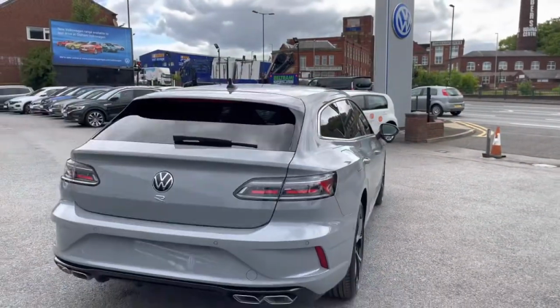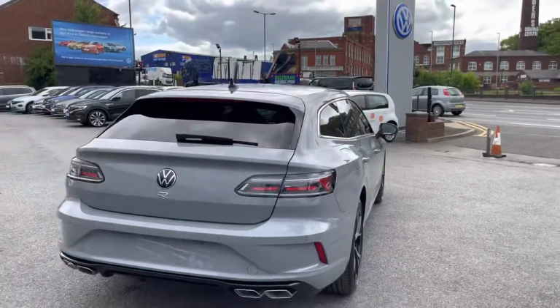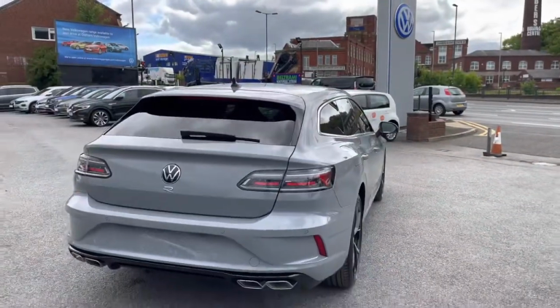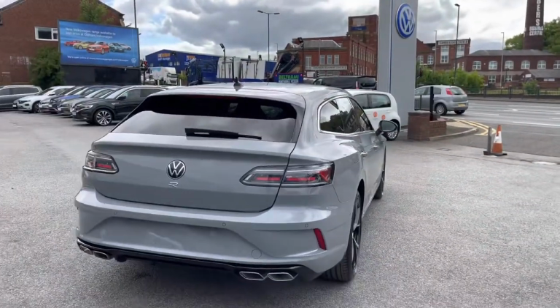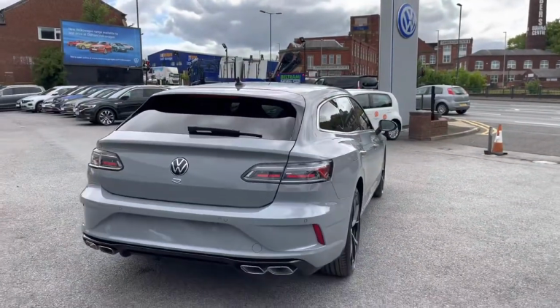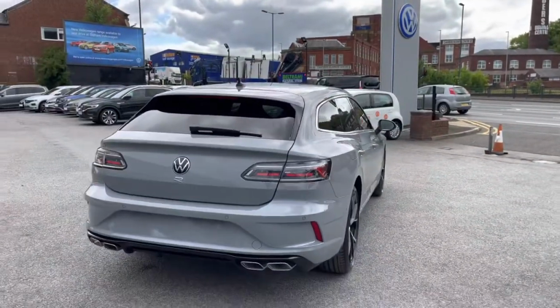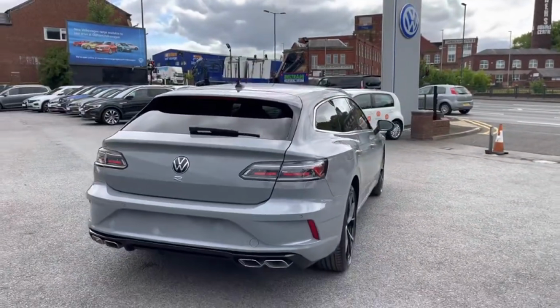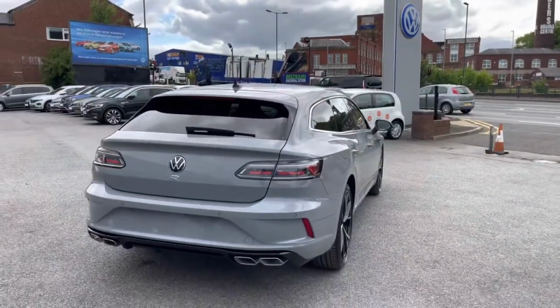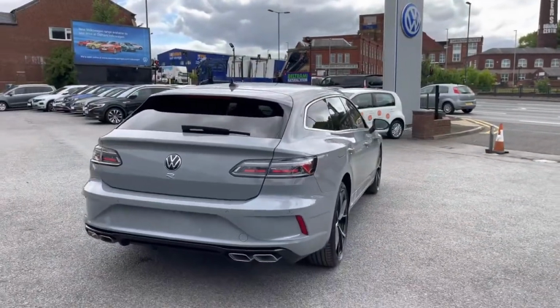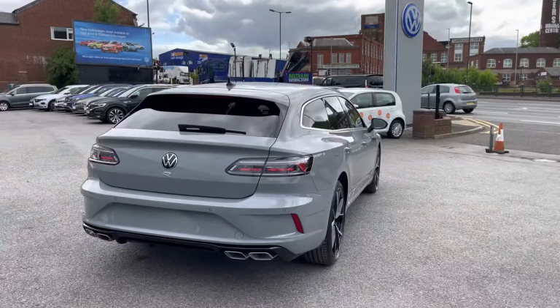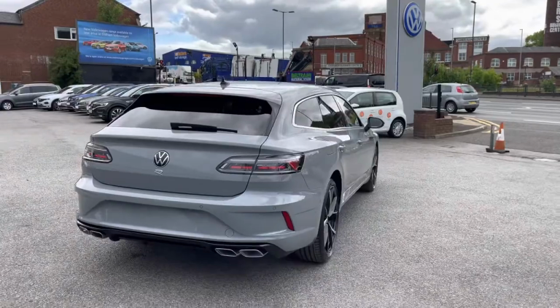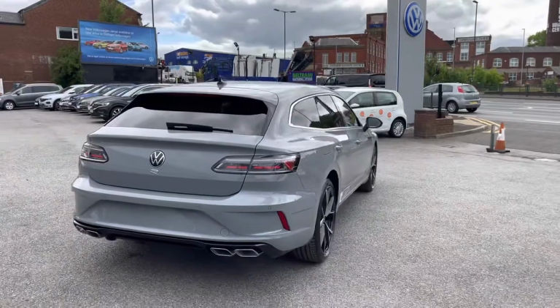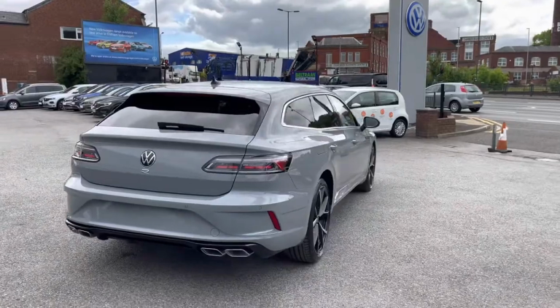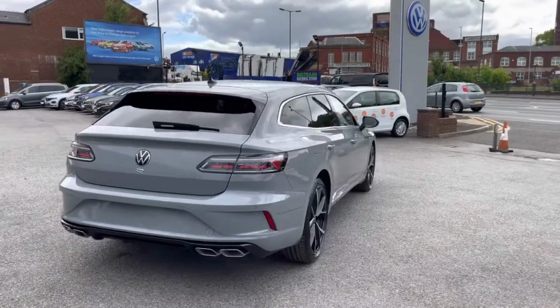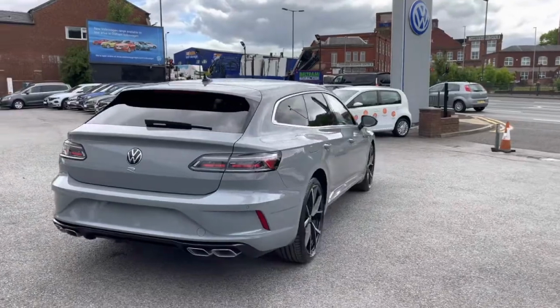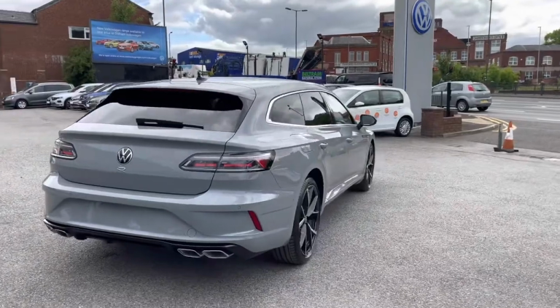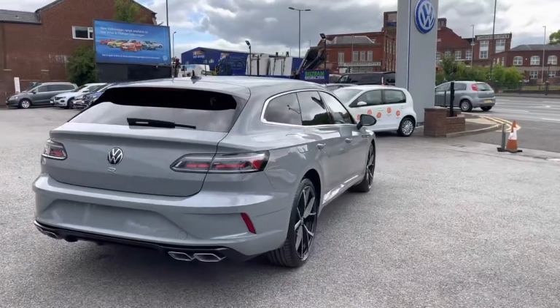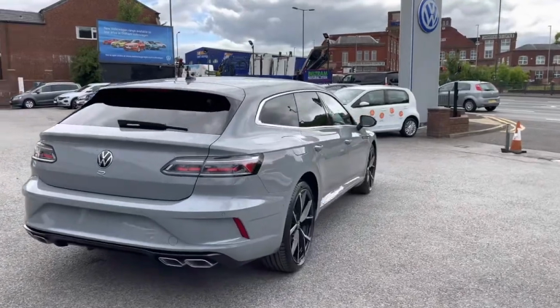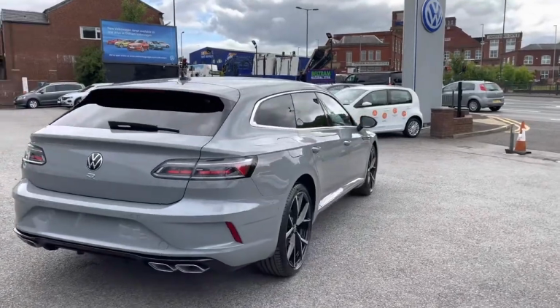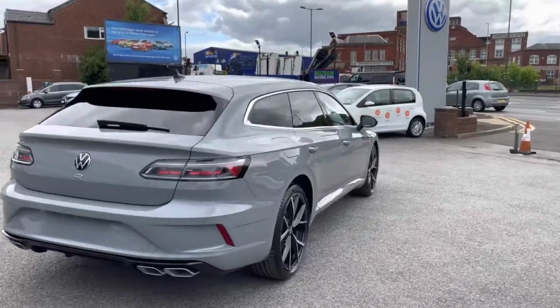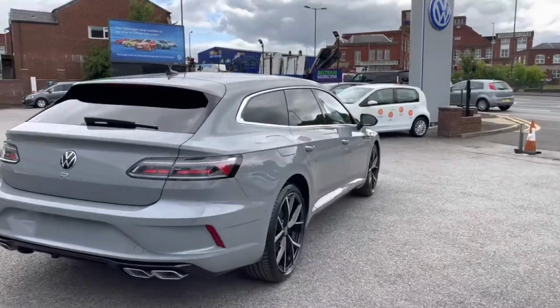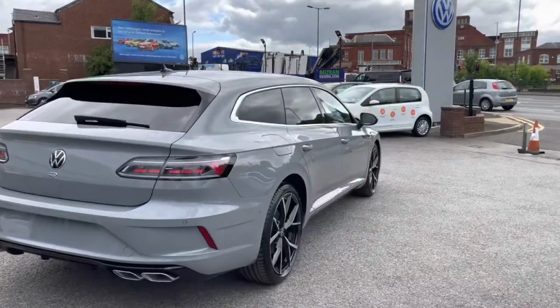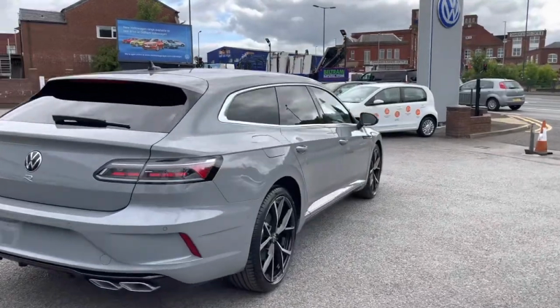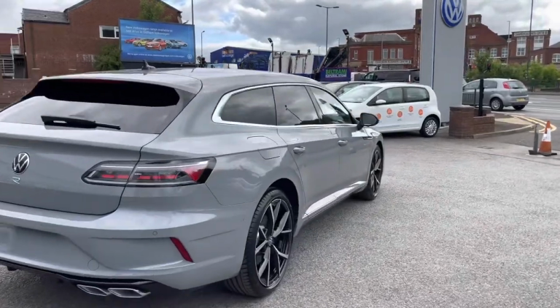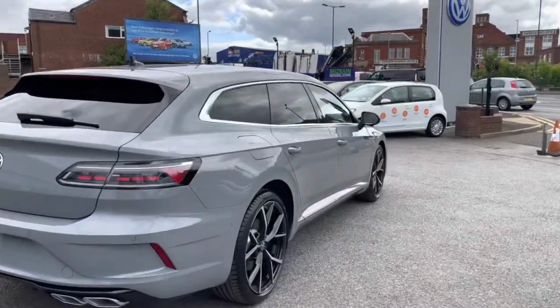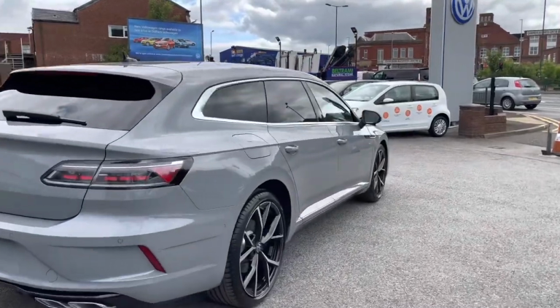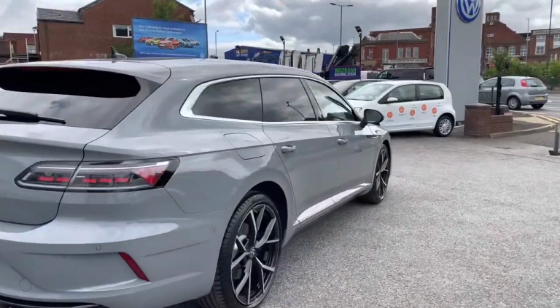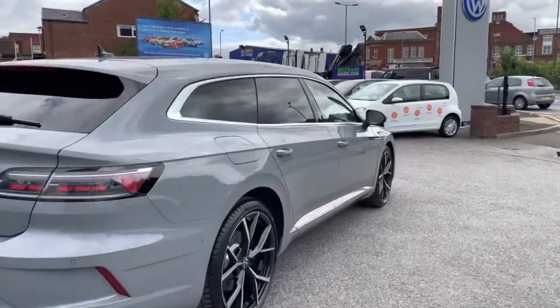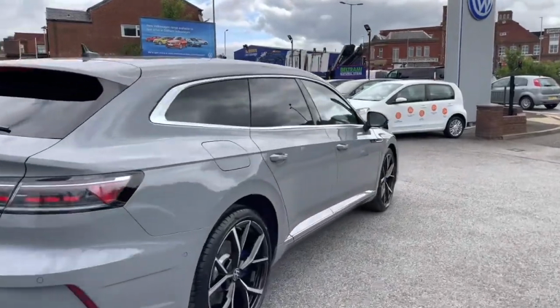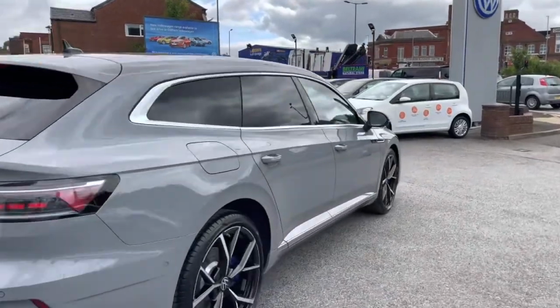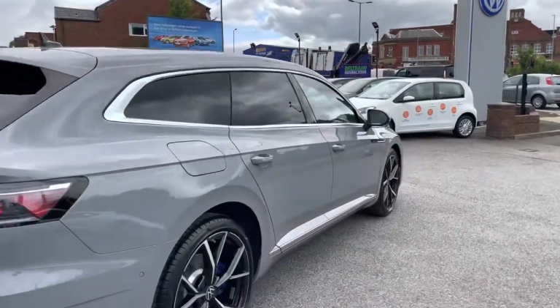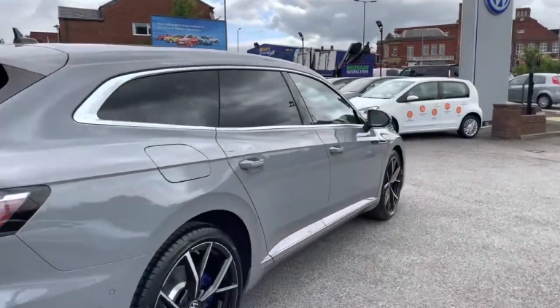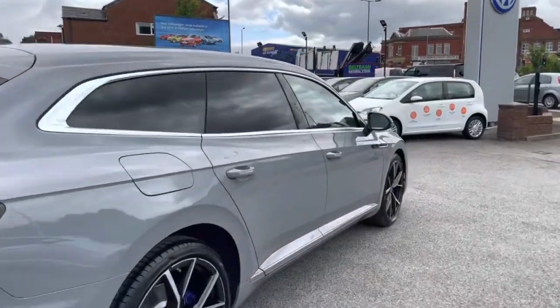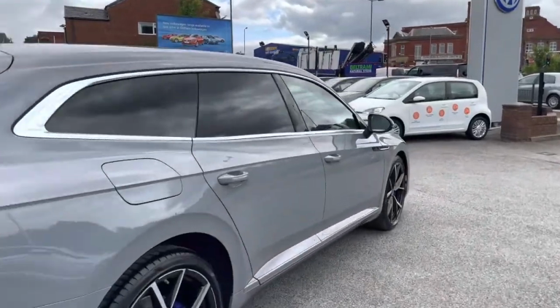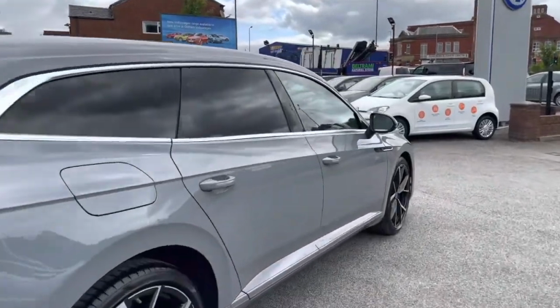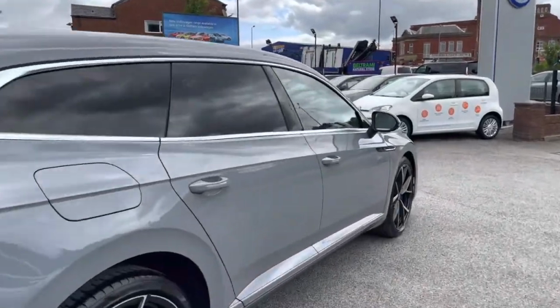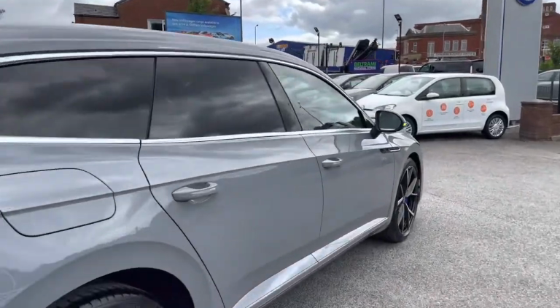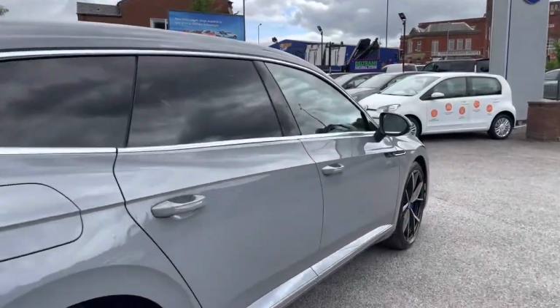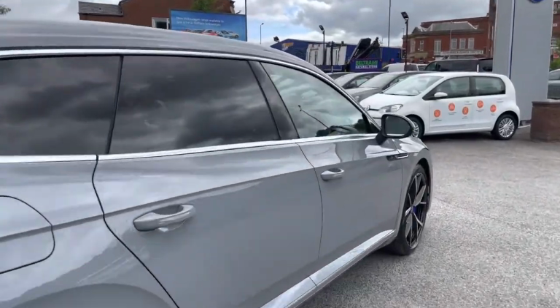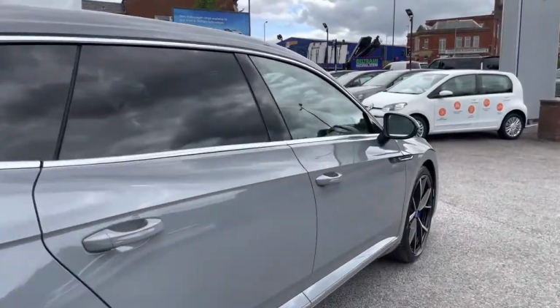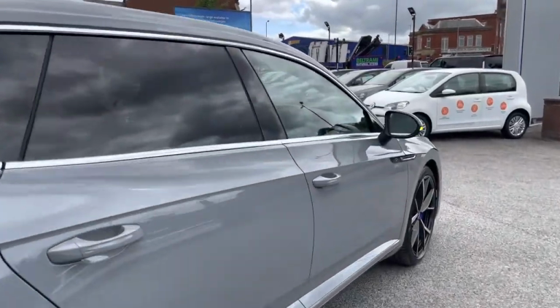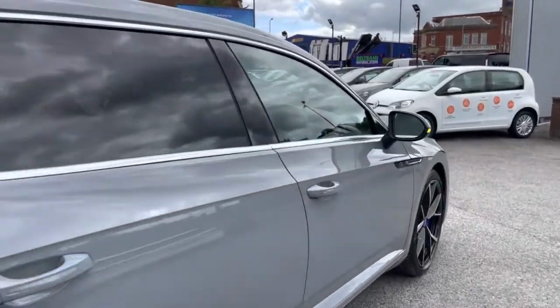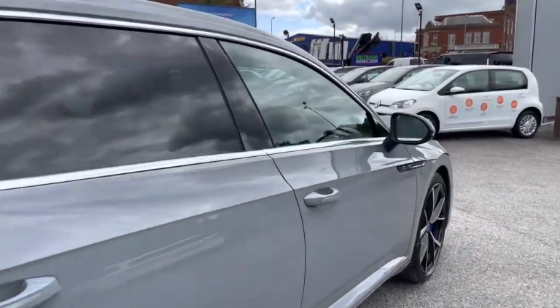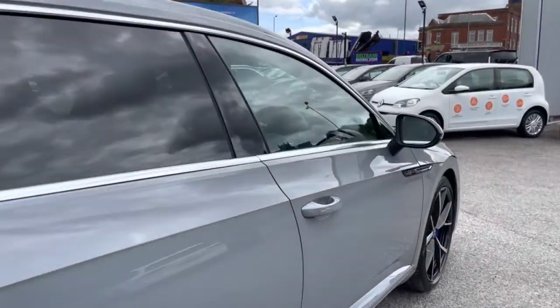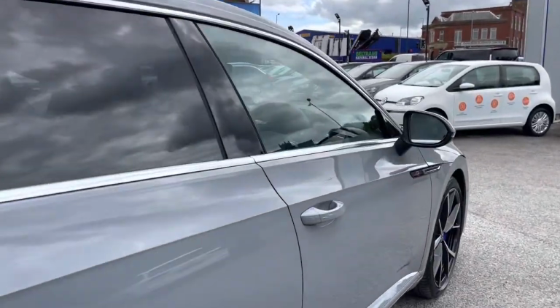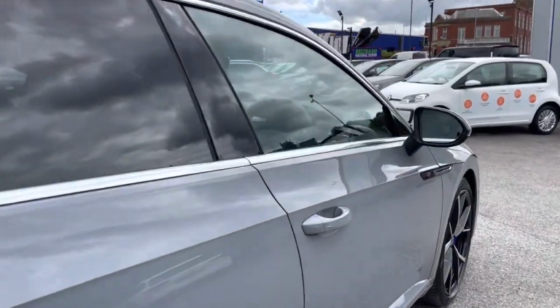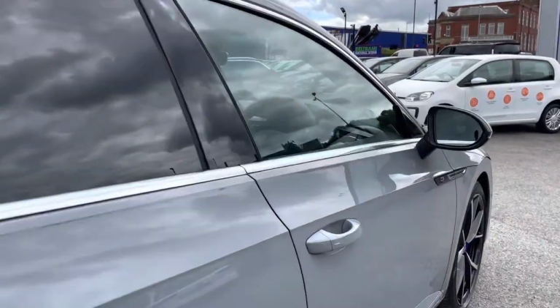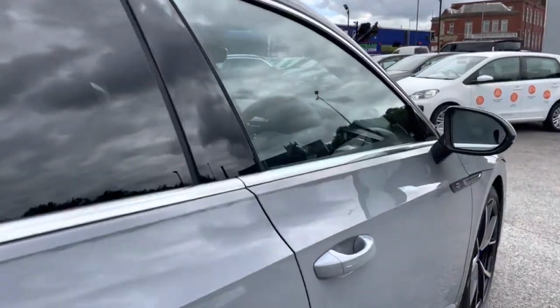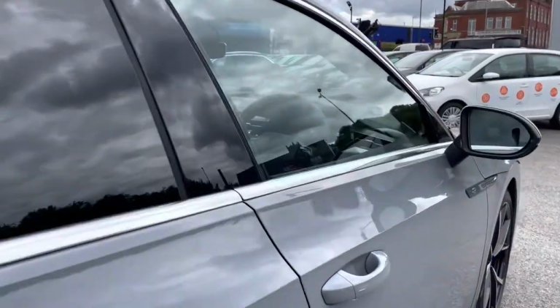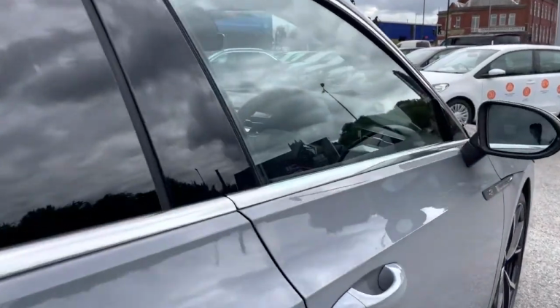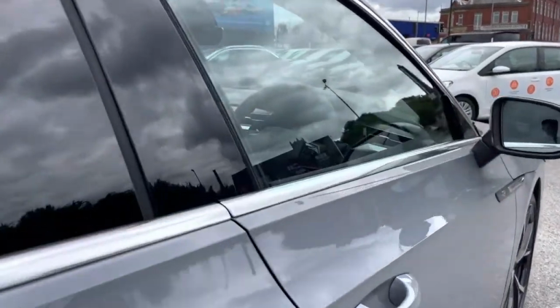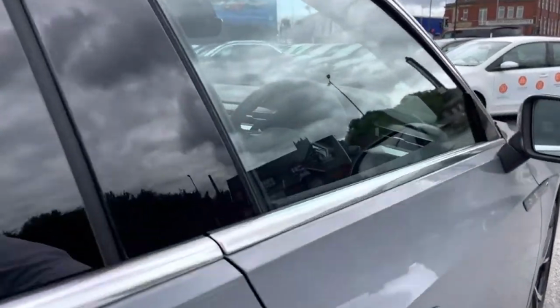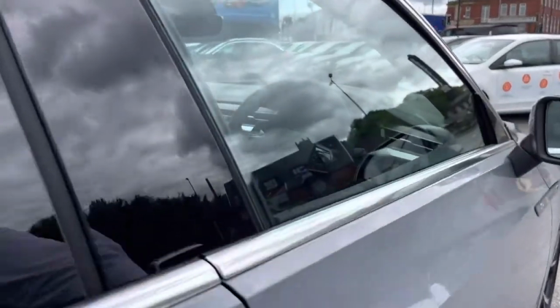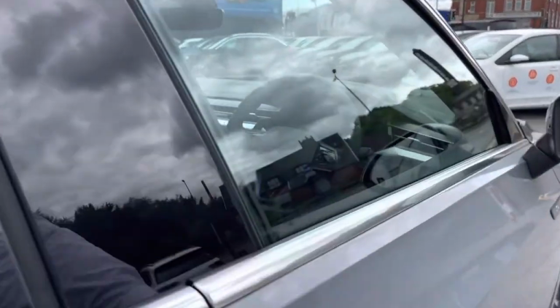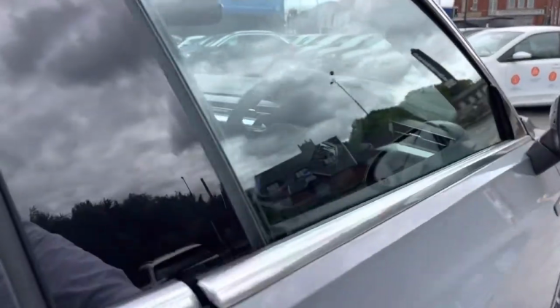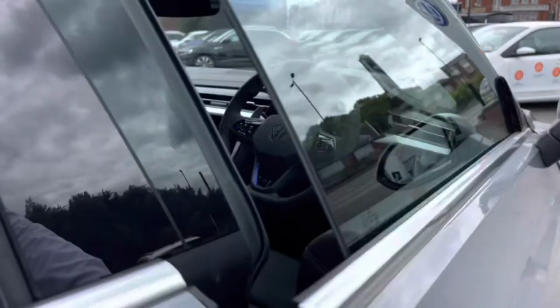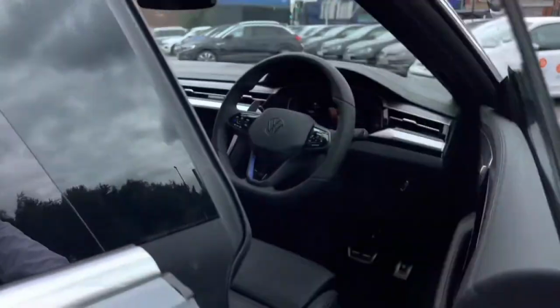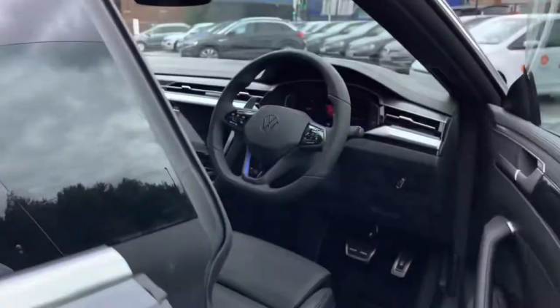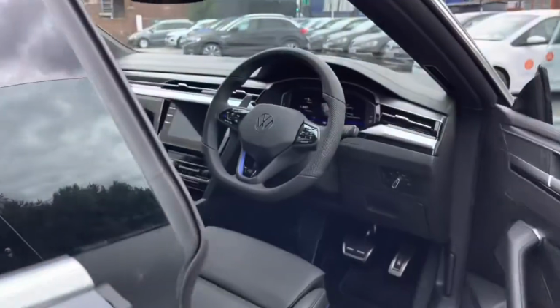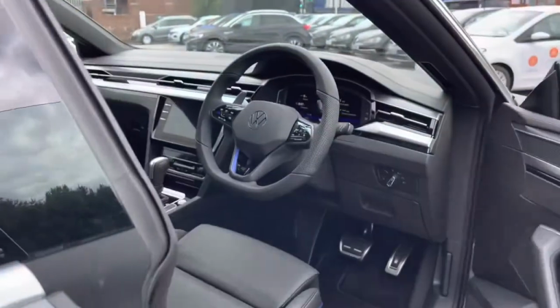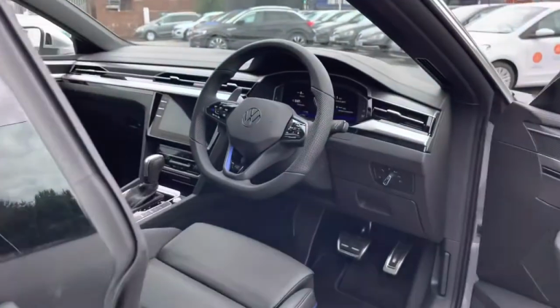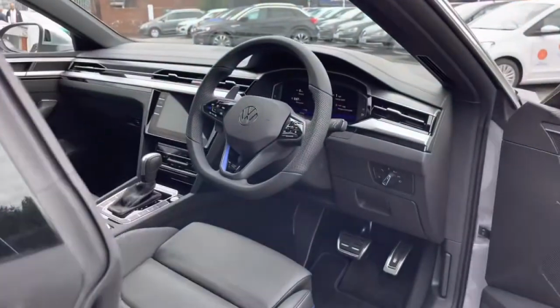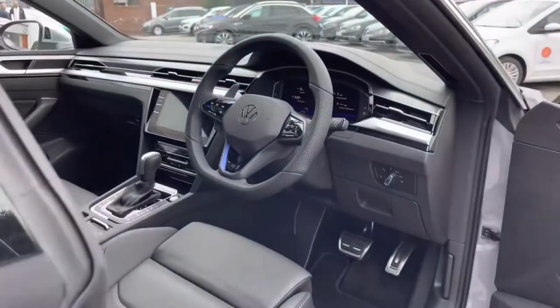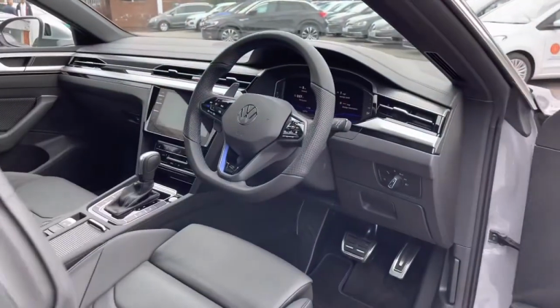By pressing the button on the top, the boot closes automatically, which is great if you've got your hands full and you can't actually reach for the lever or anything like that.